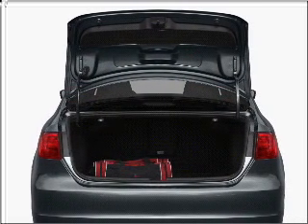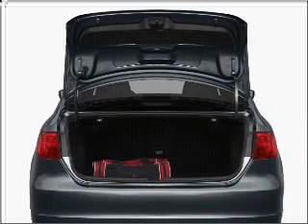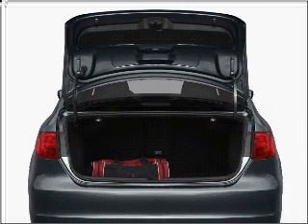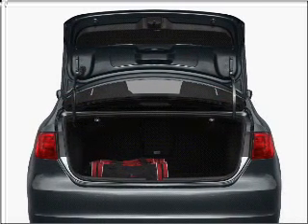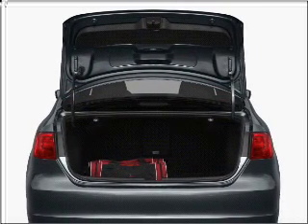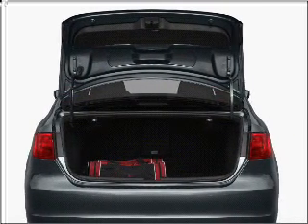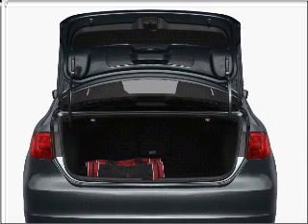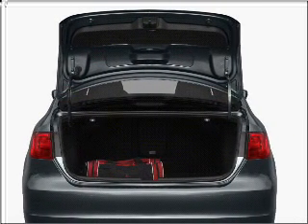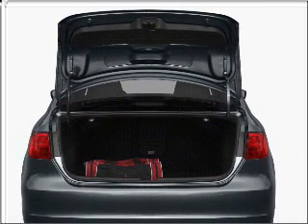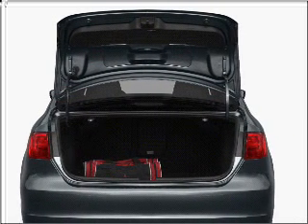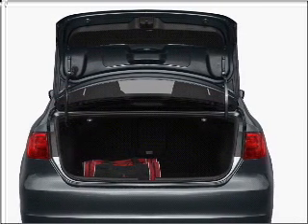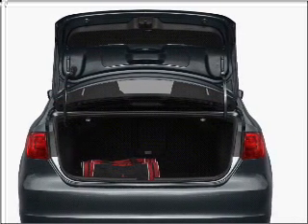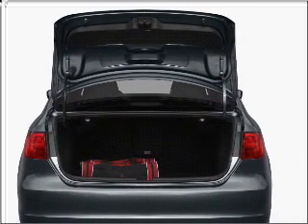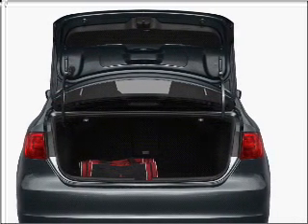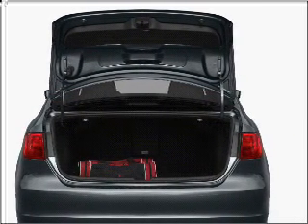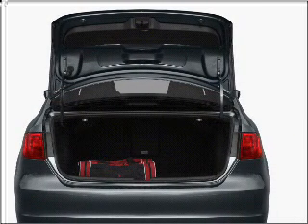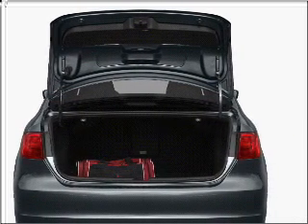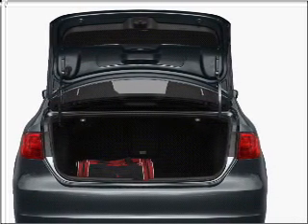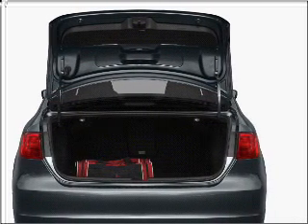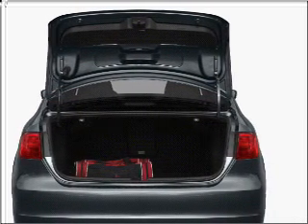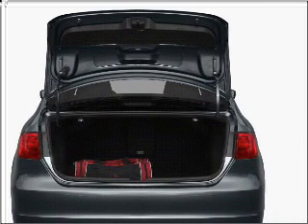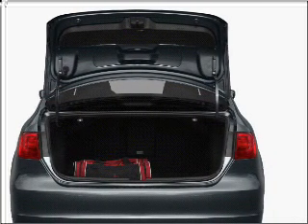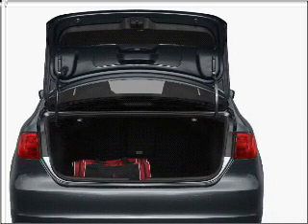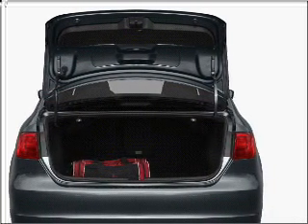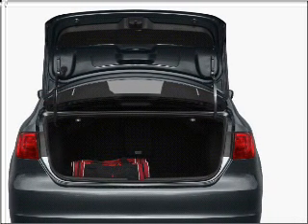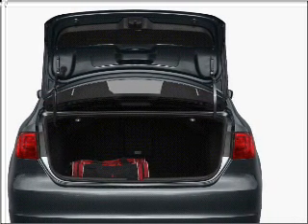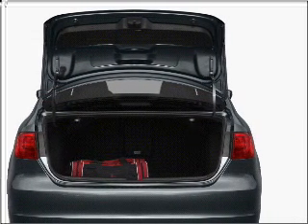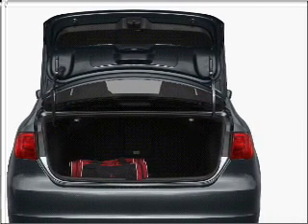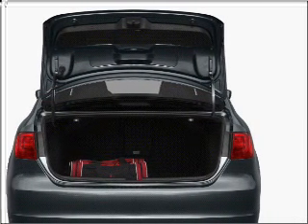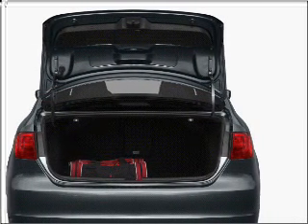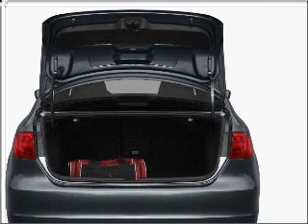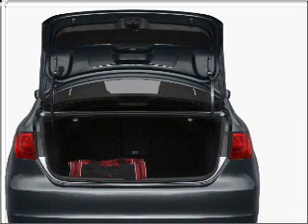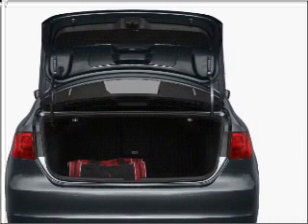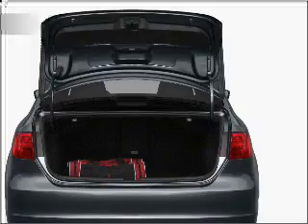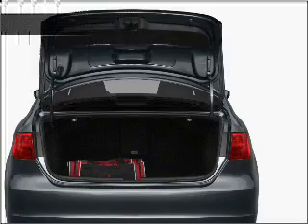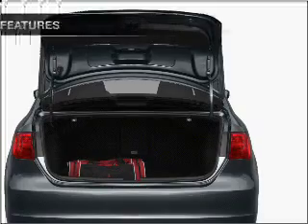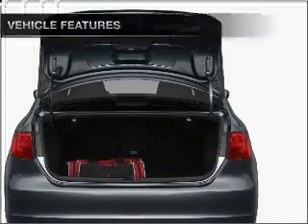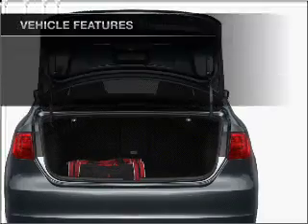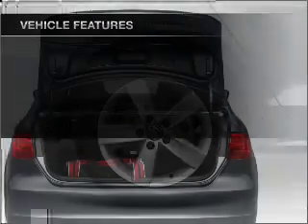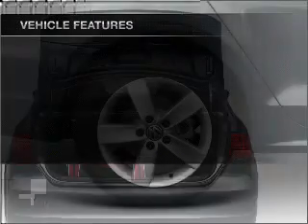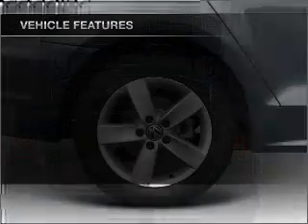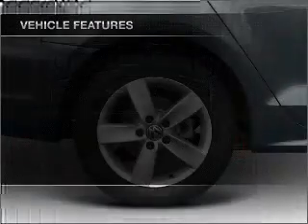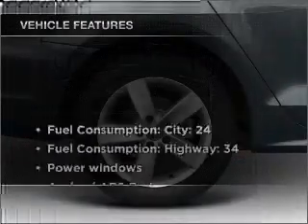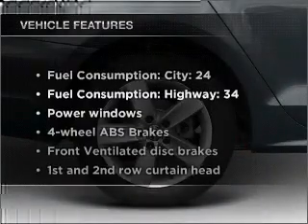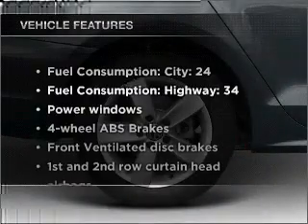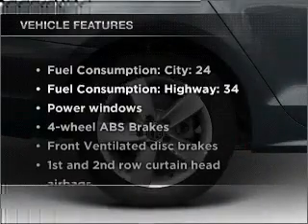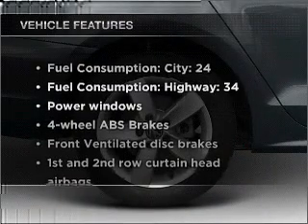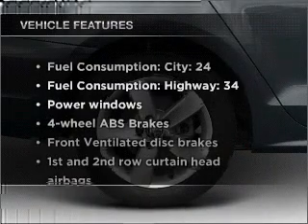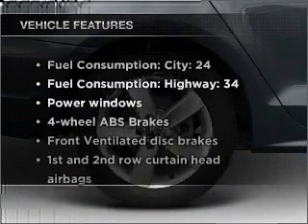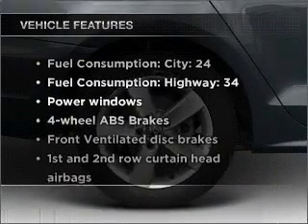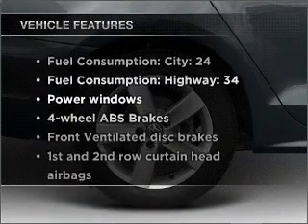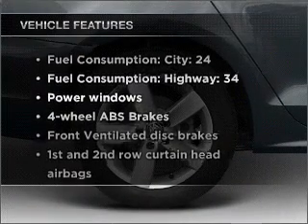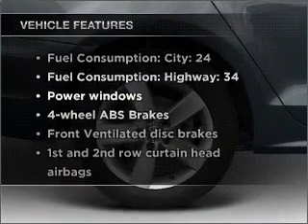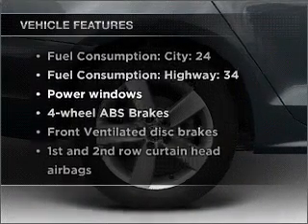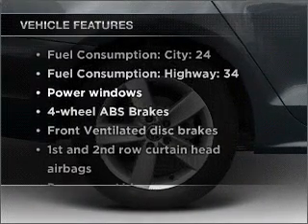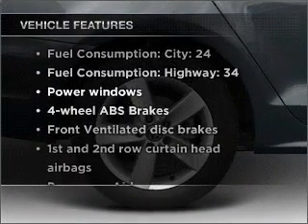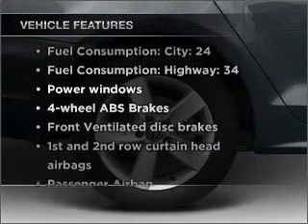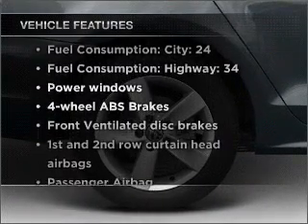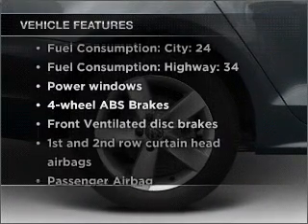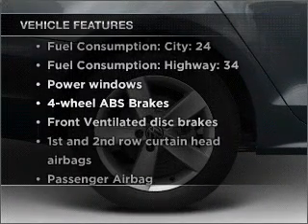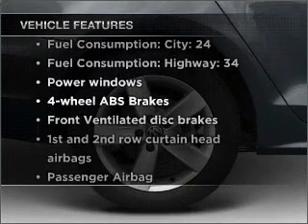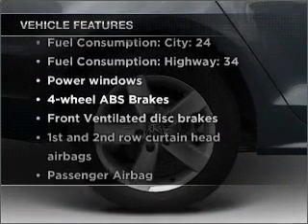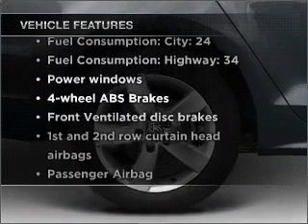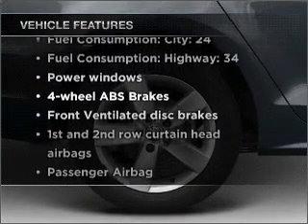The anti-lock braking system will help deliver you safely to your destination. Let's enjoy these notable features that are included in this vehicle.